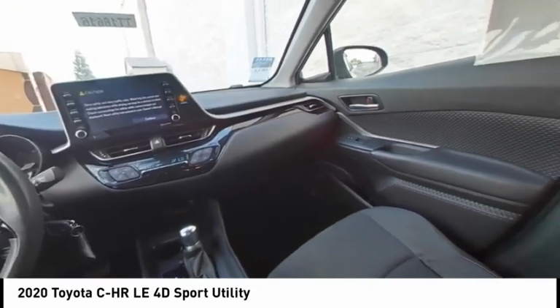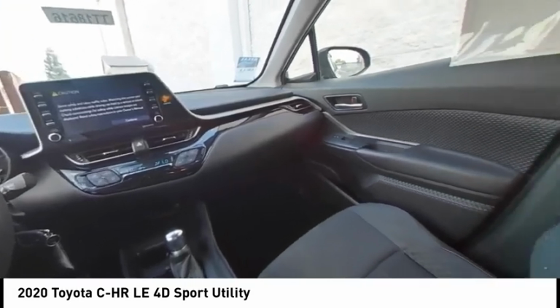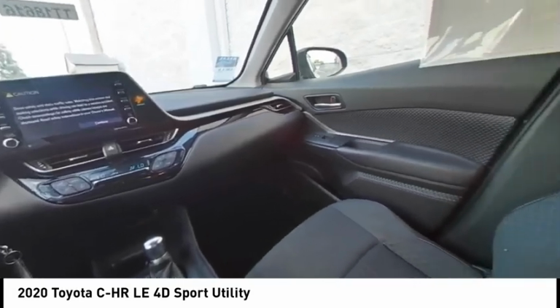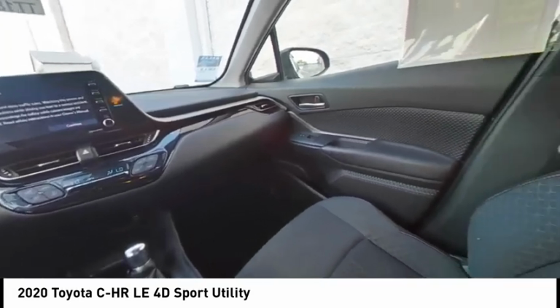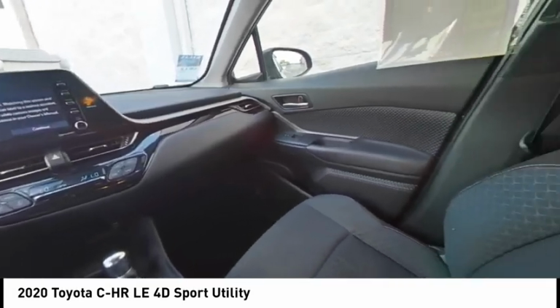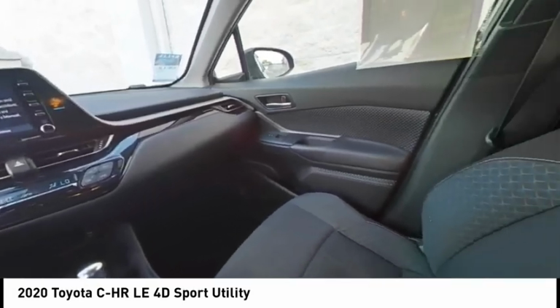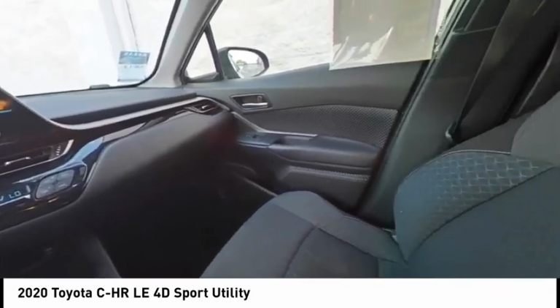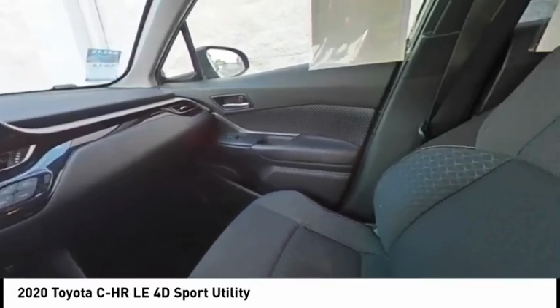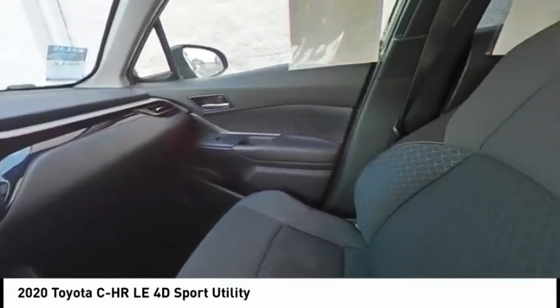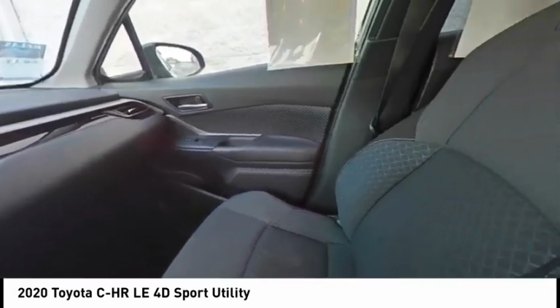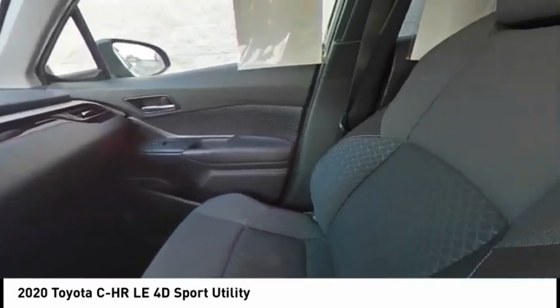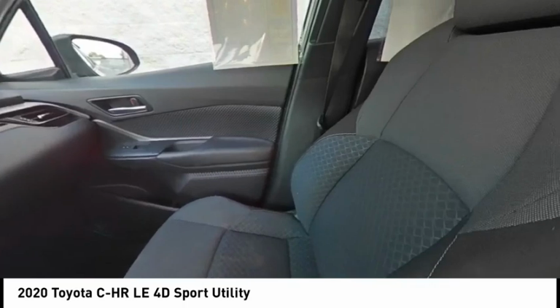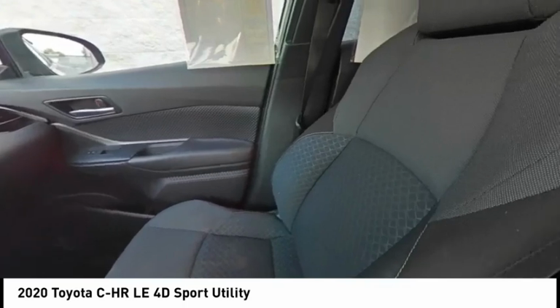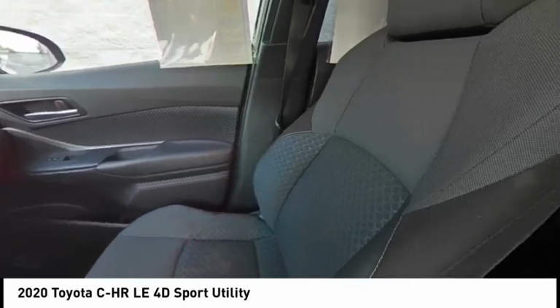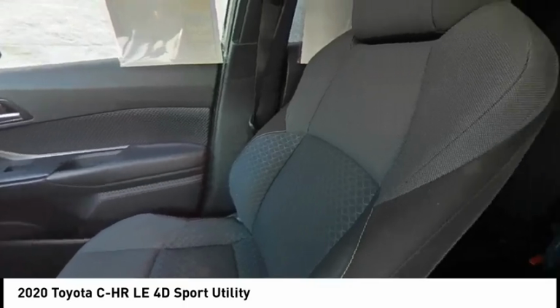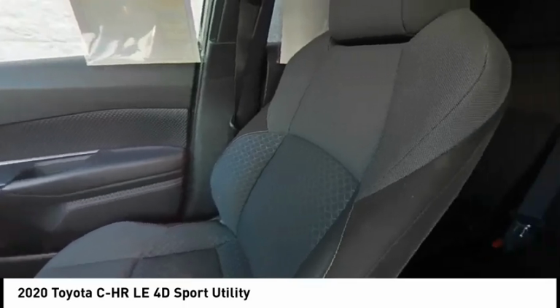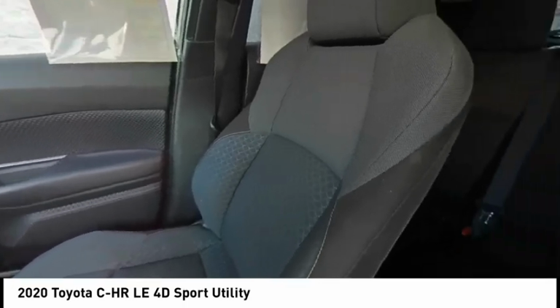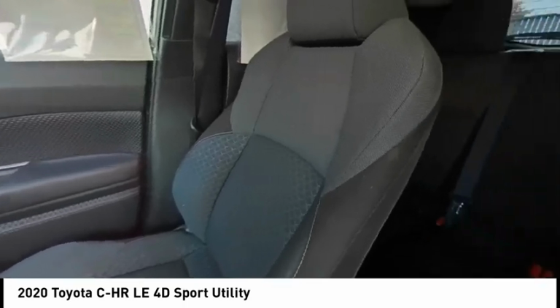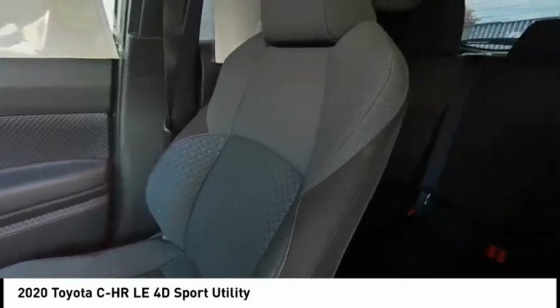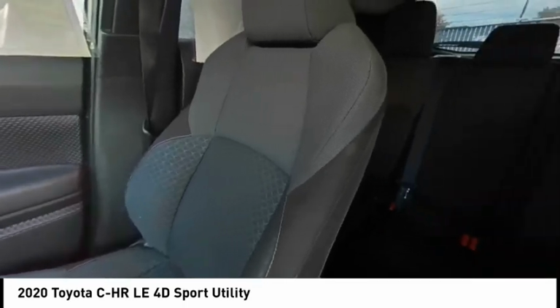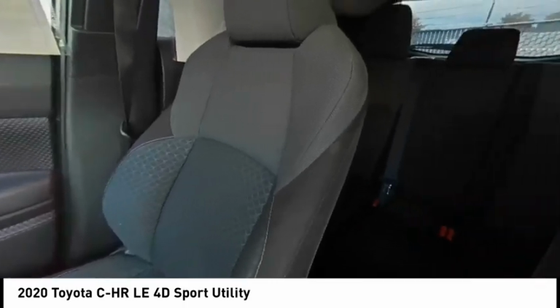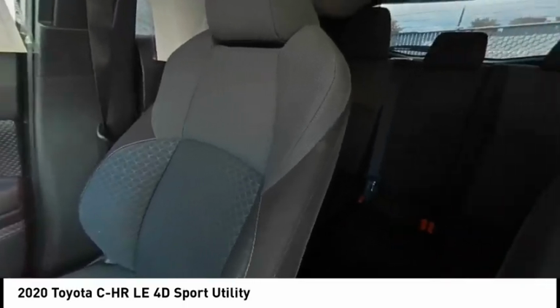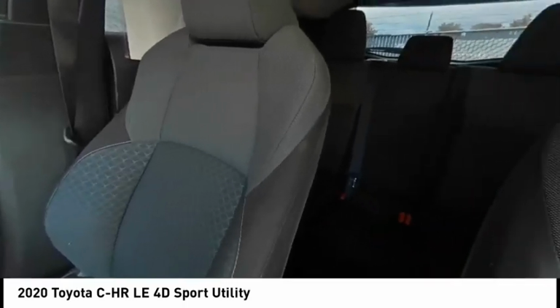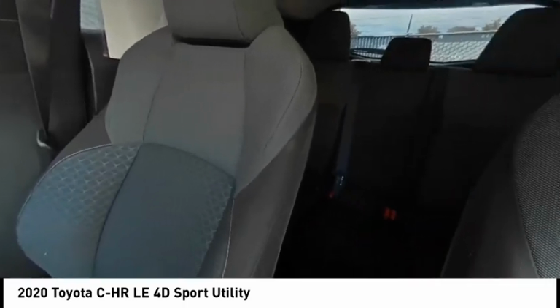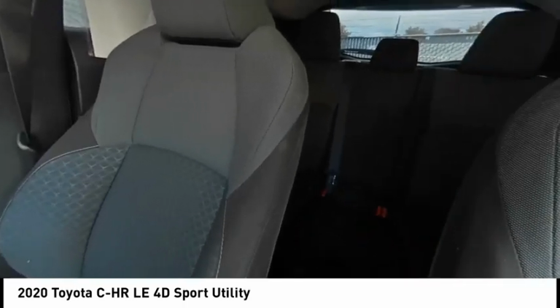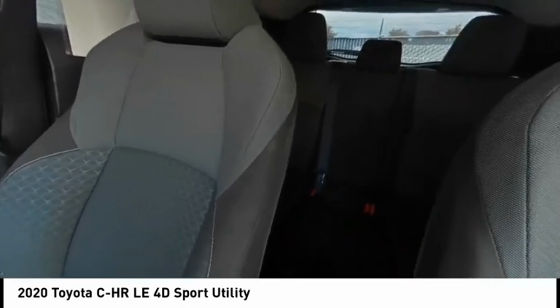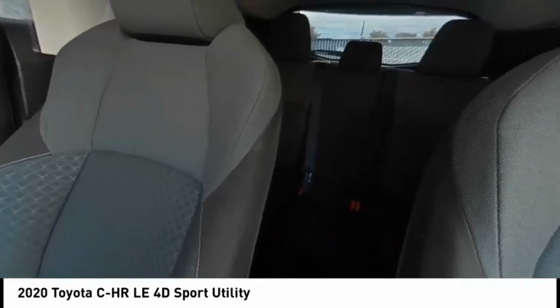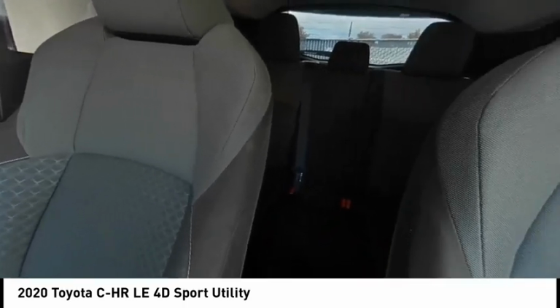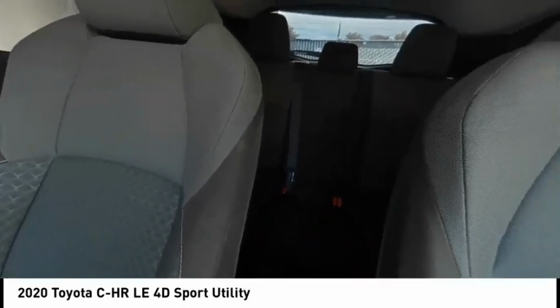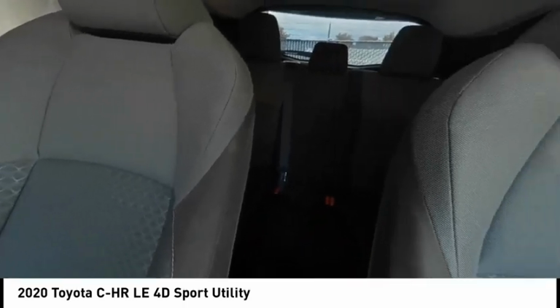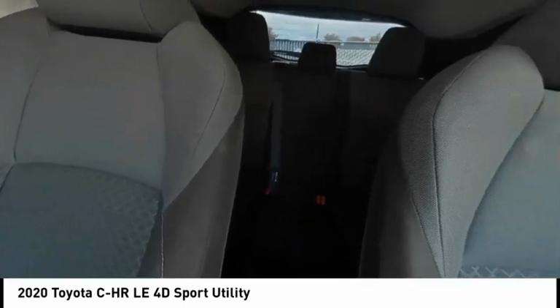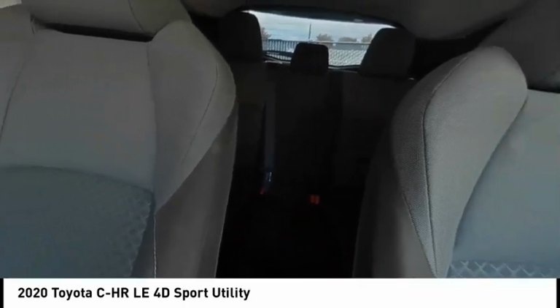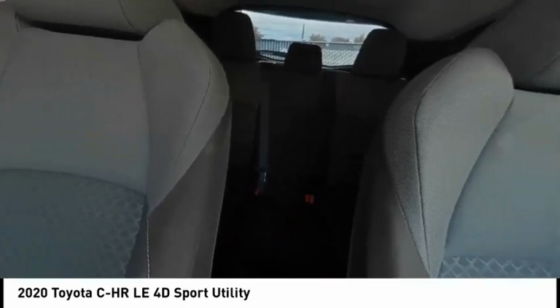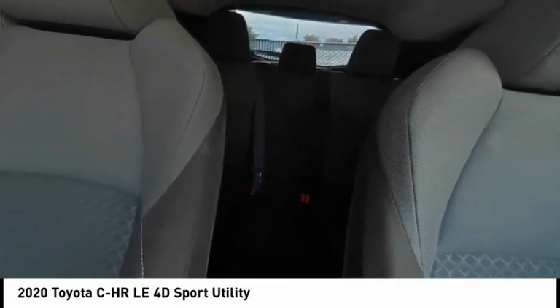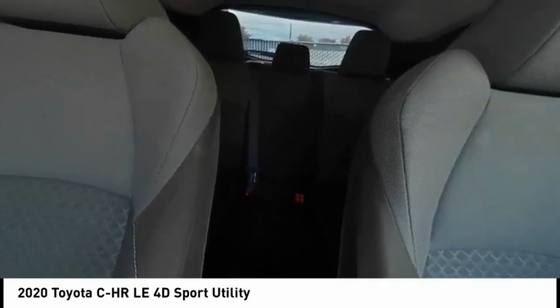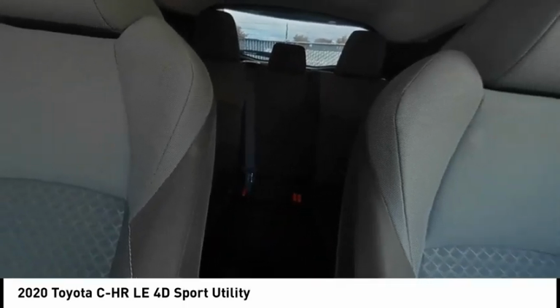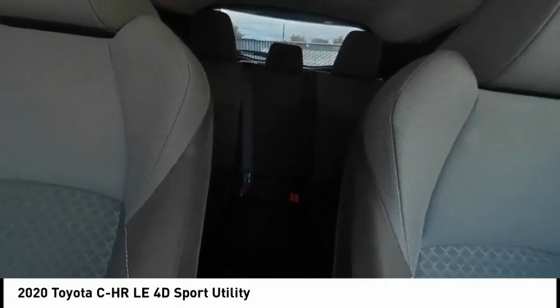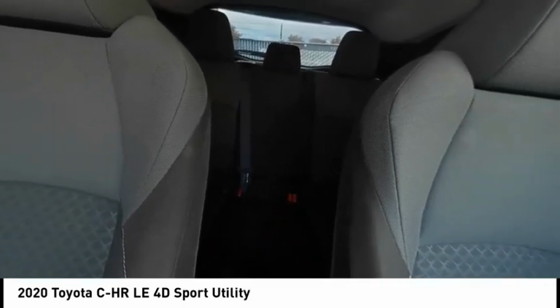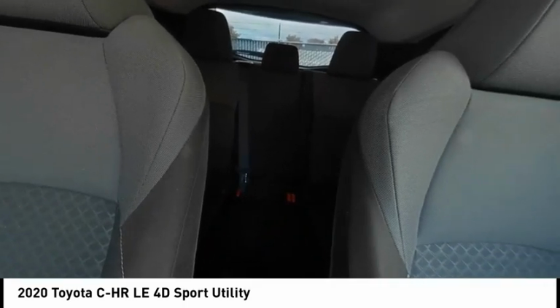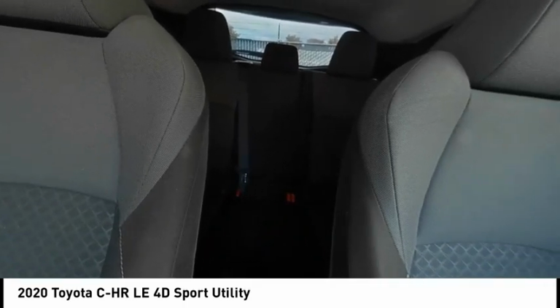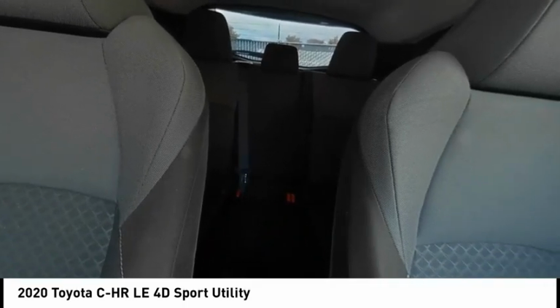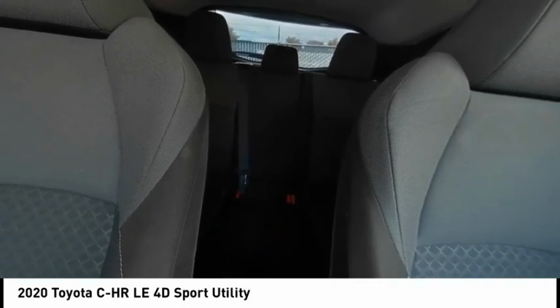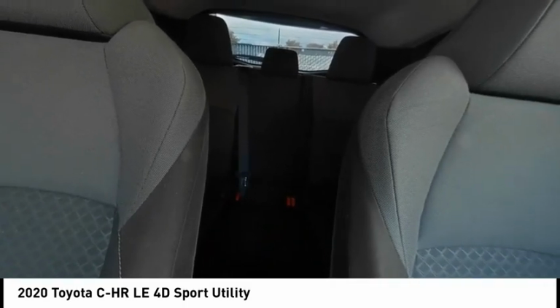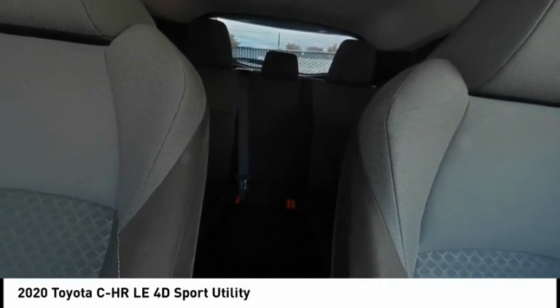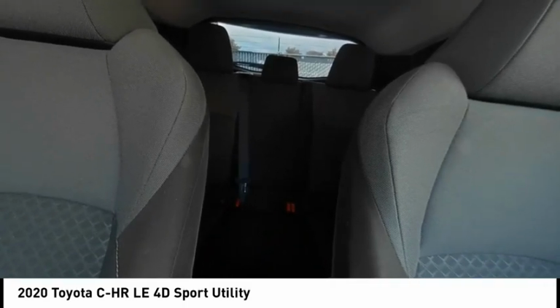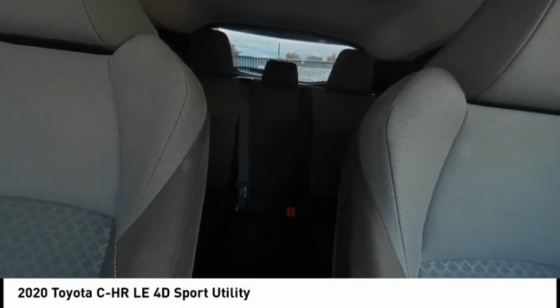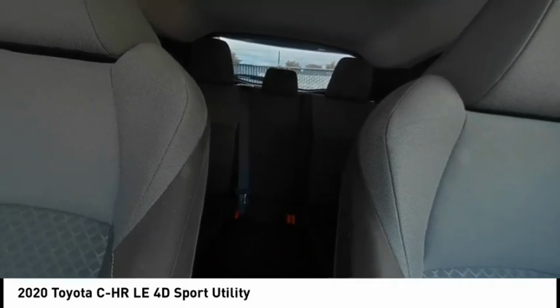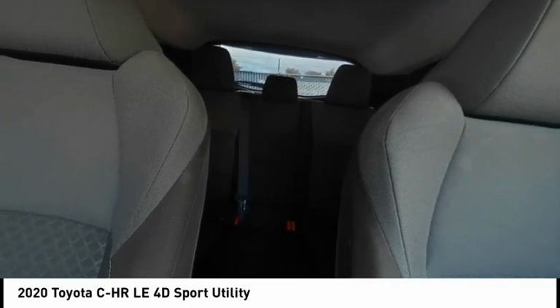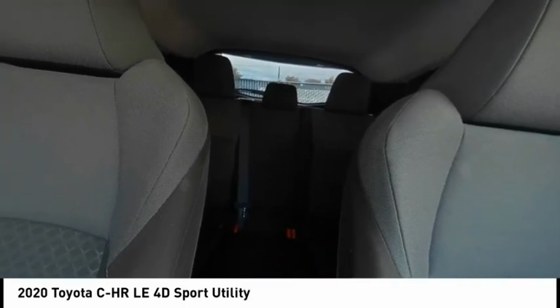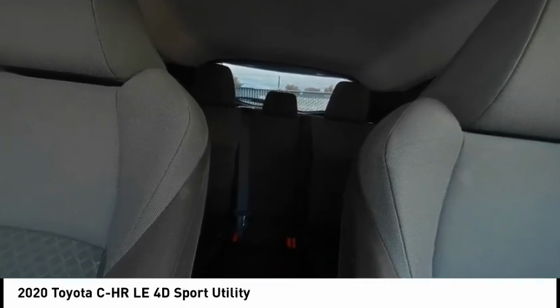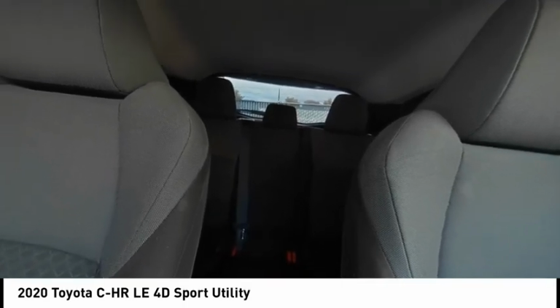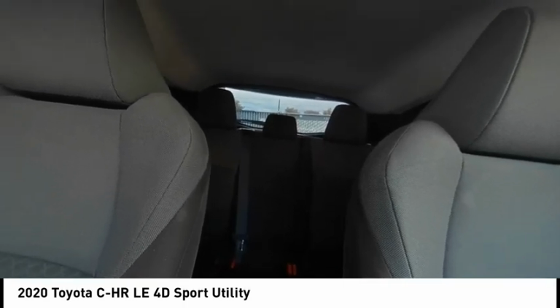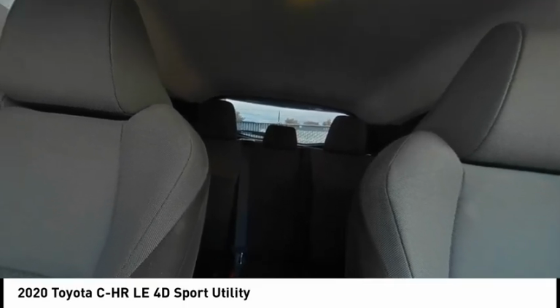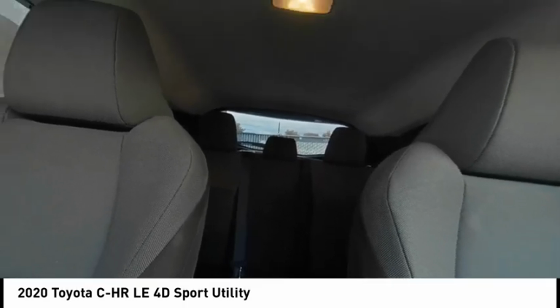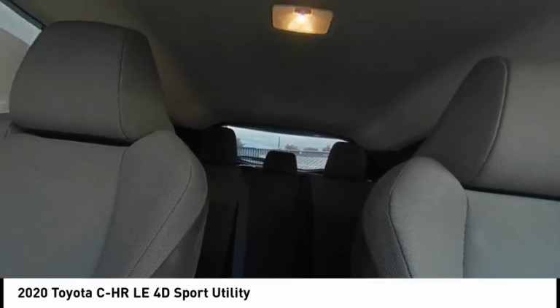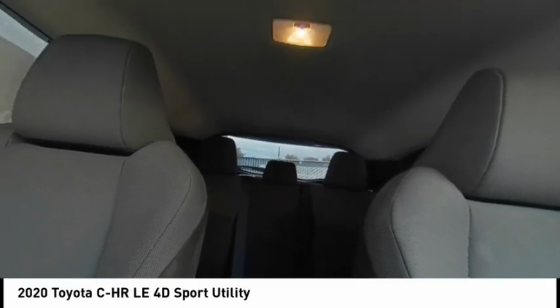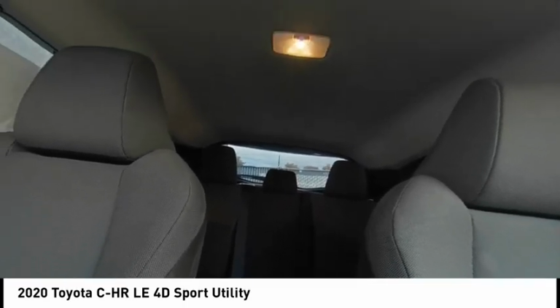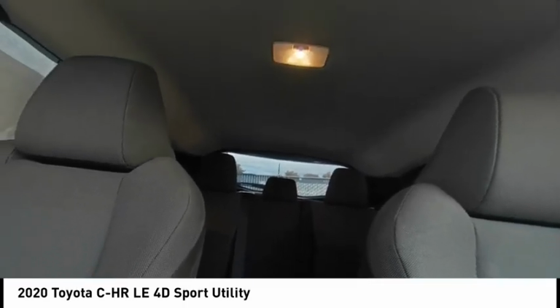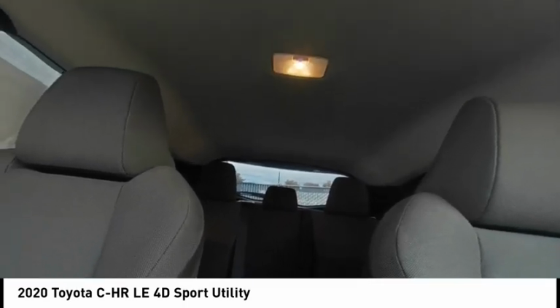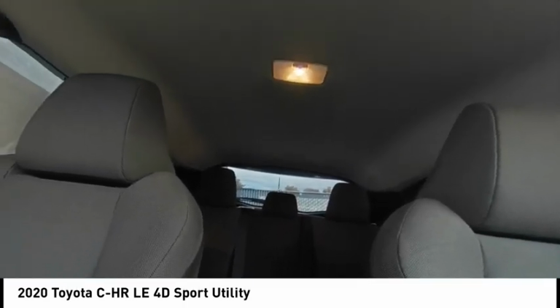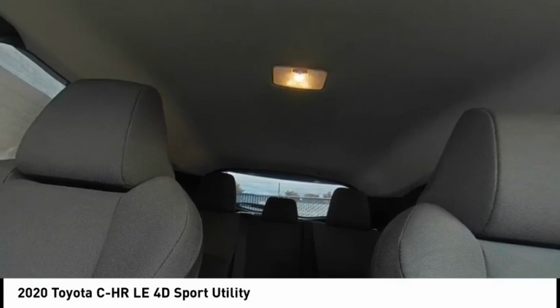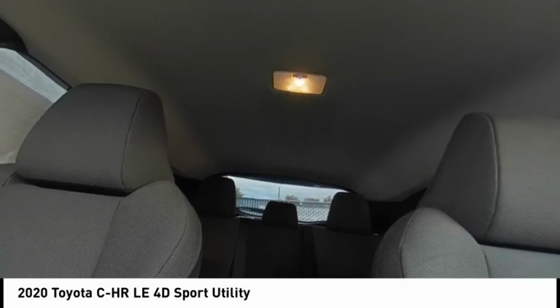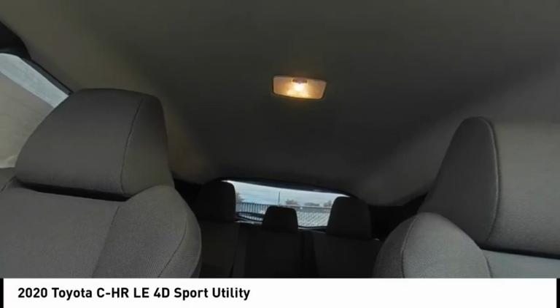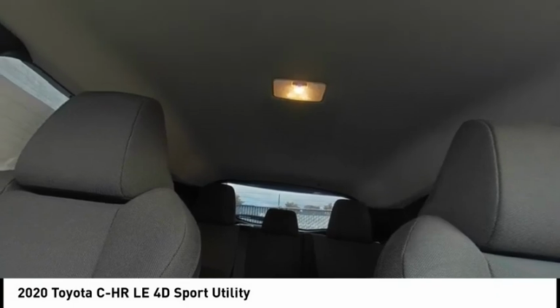Remote keyless entry, four-wheel disc brakes, speed control, rear window defroster, and rear window wiper.